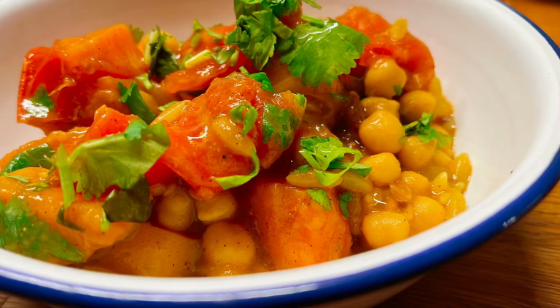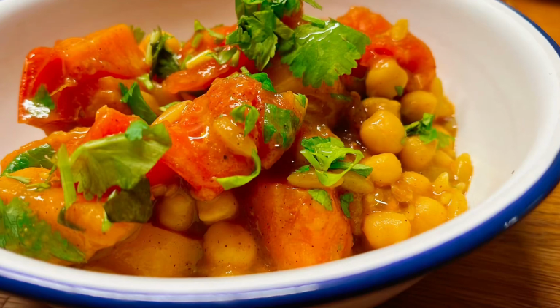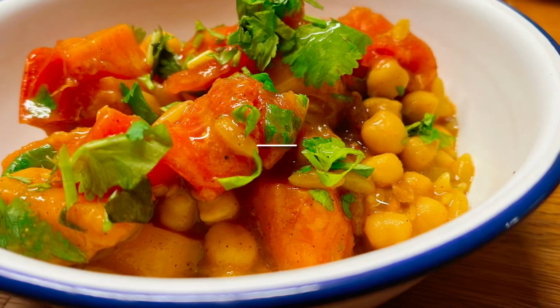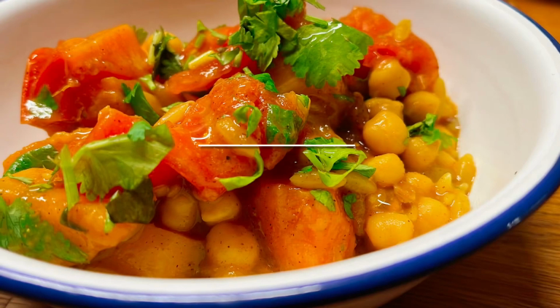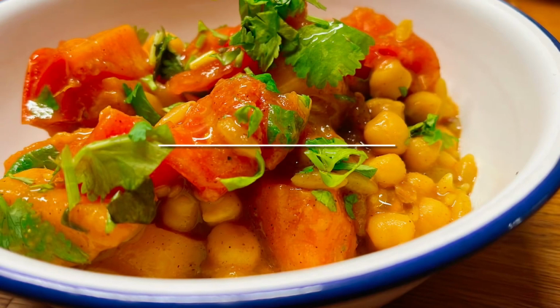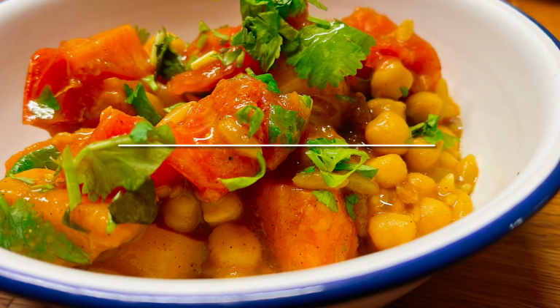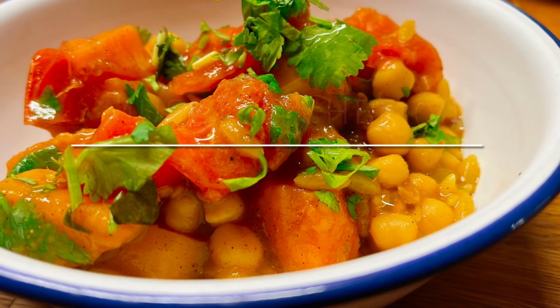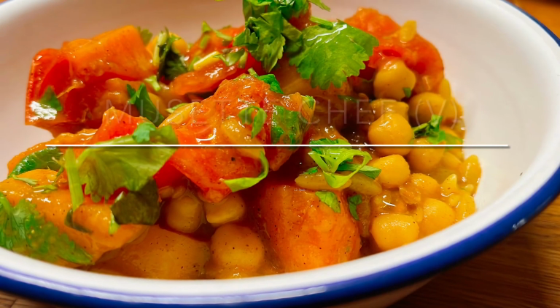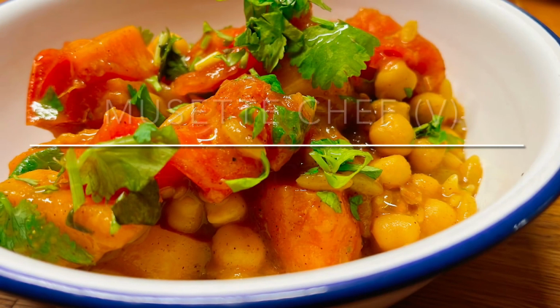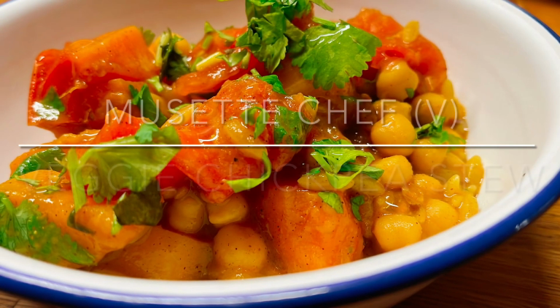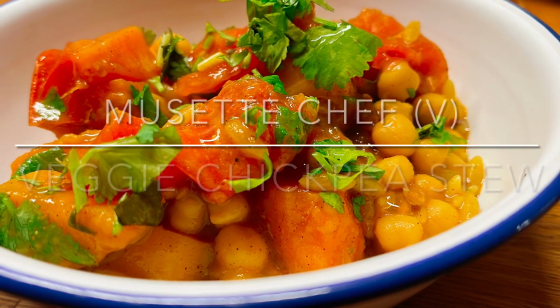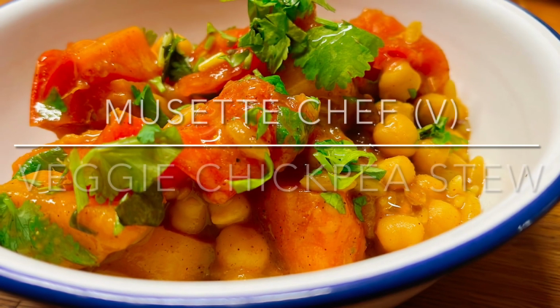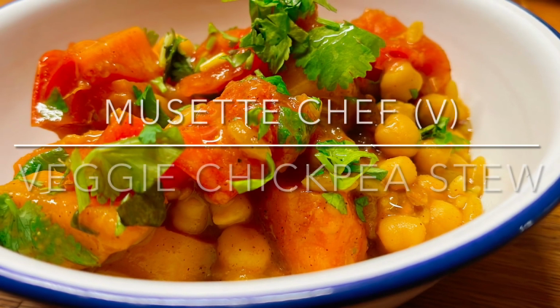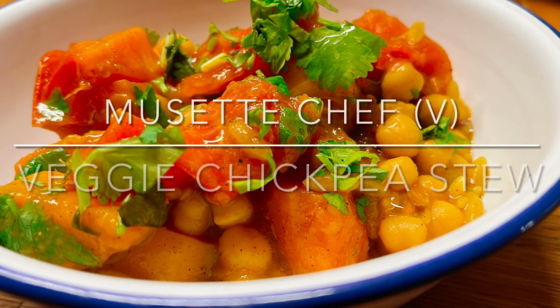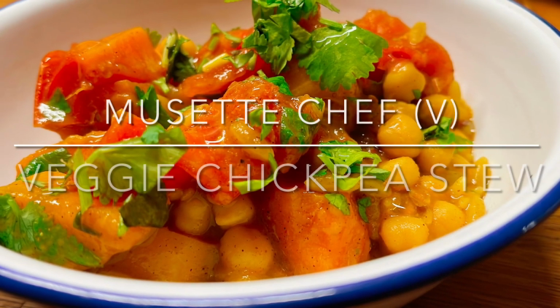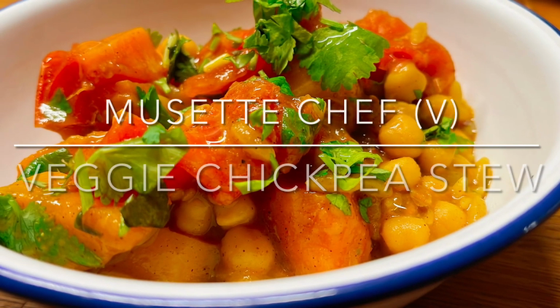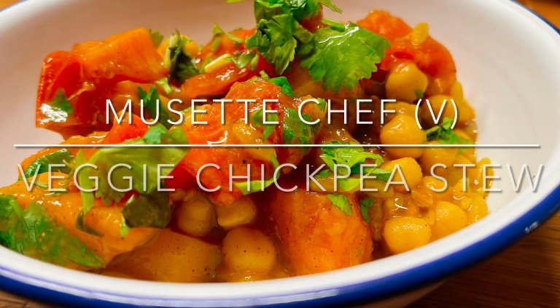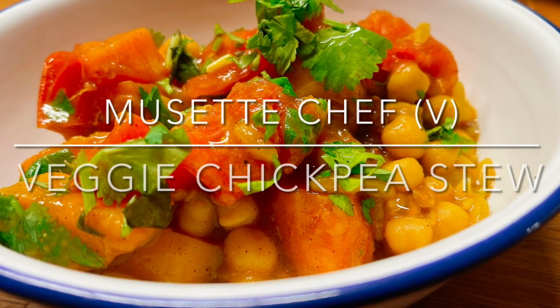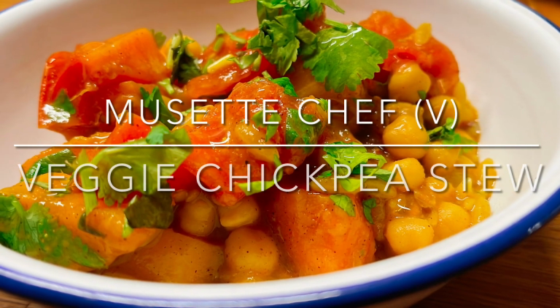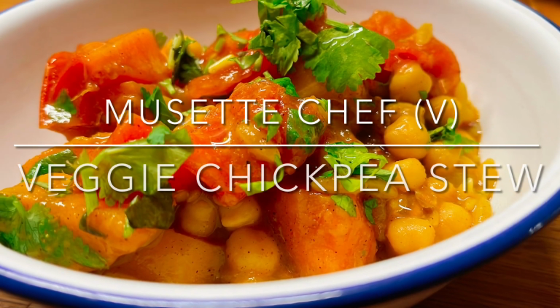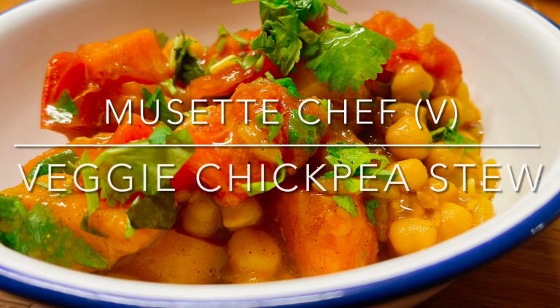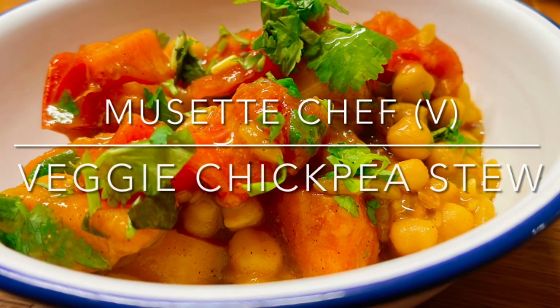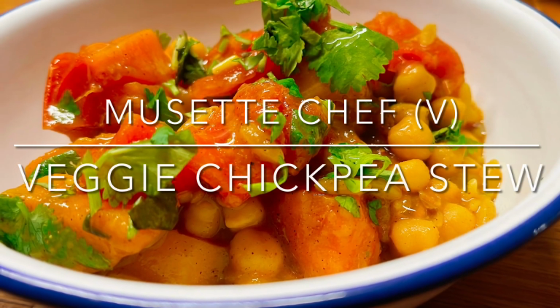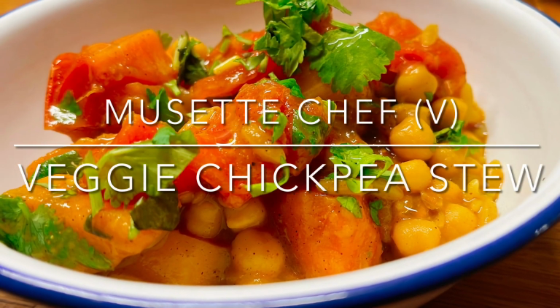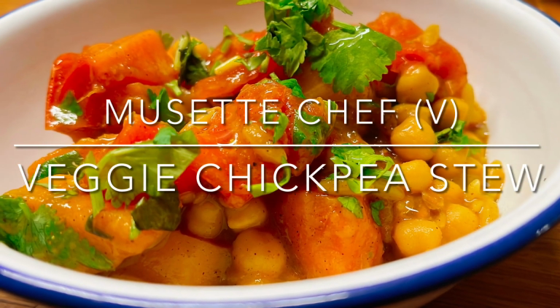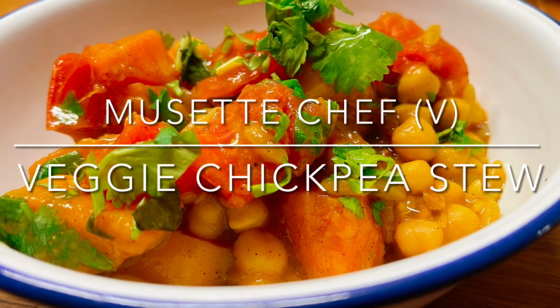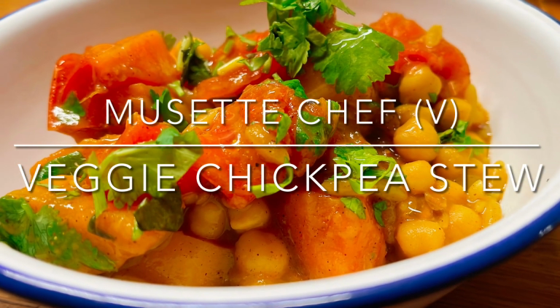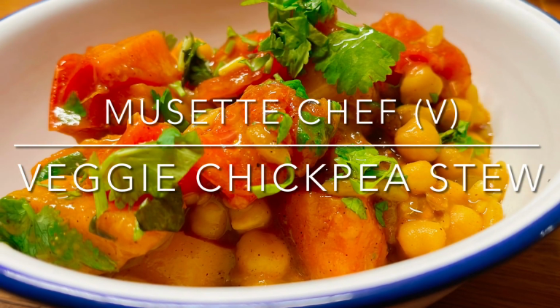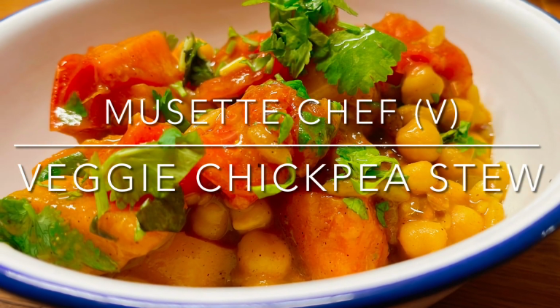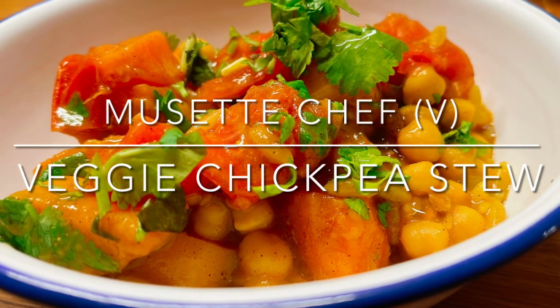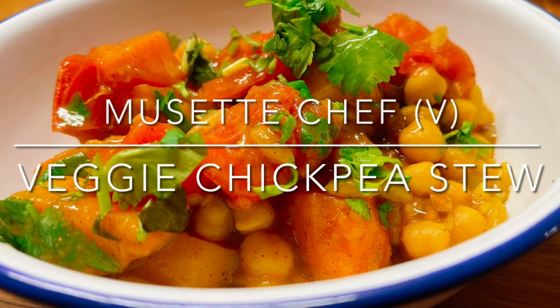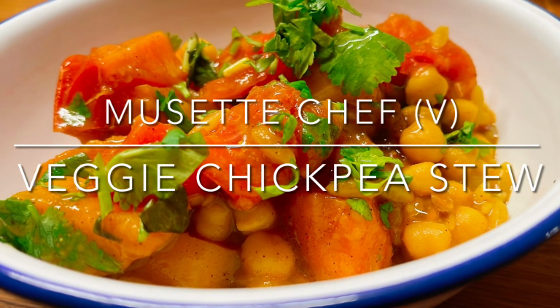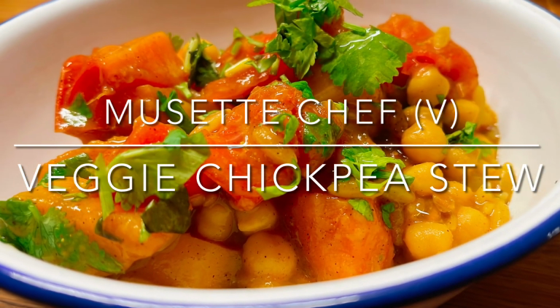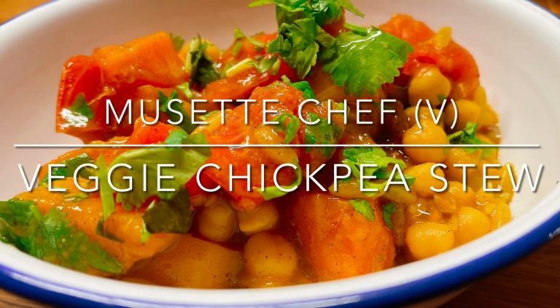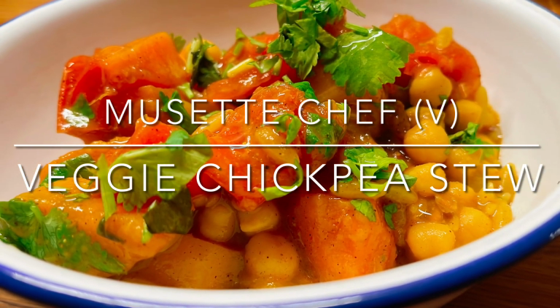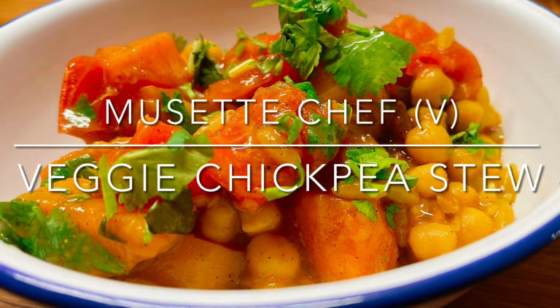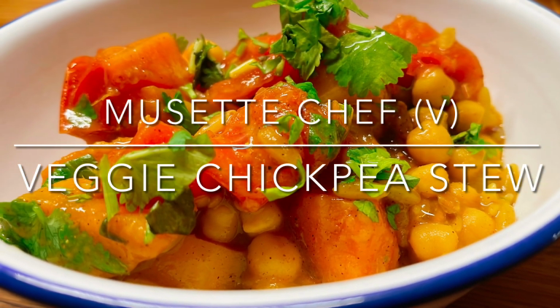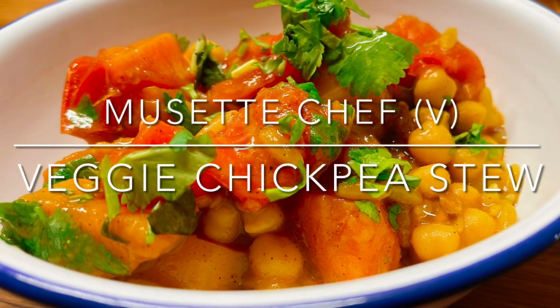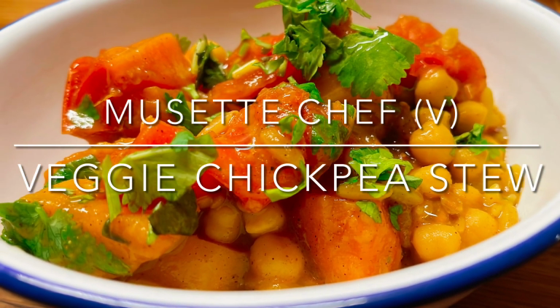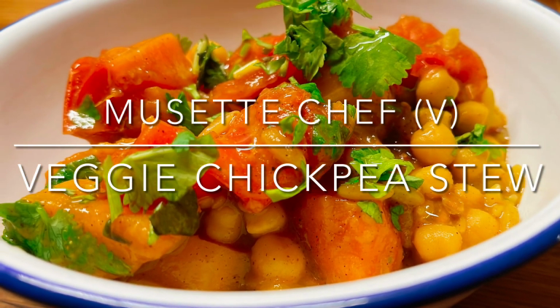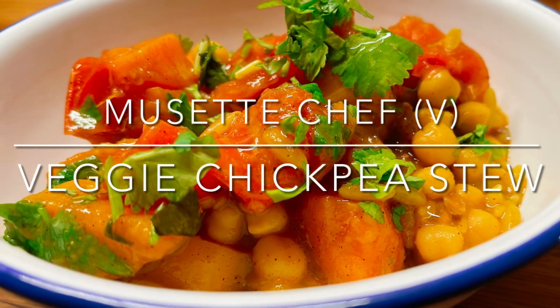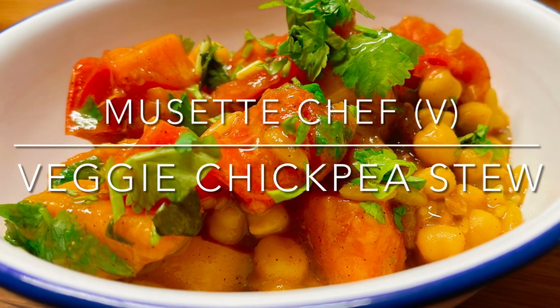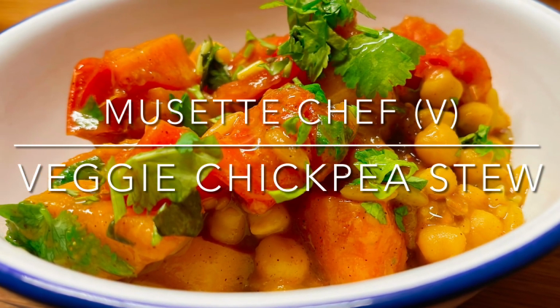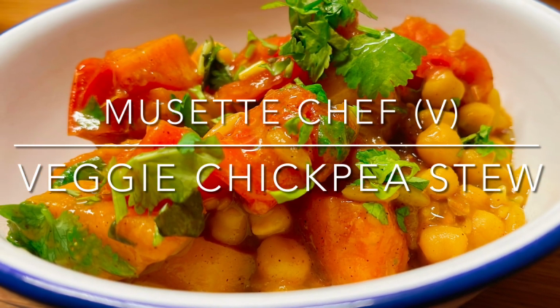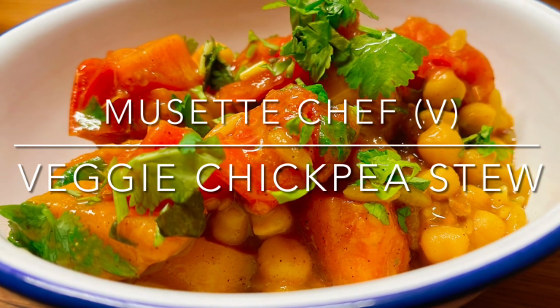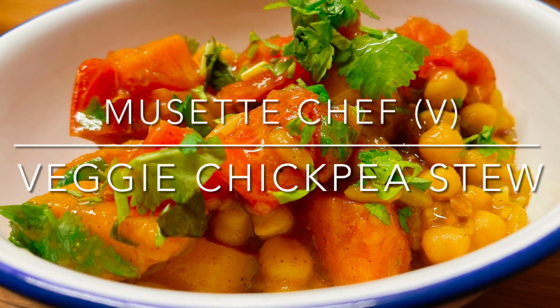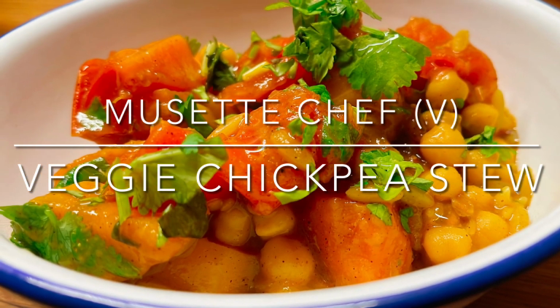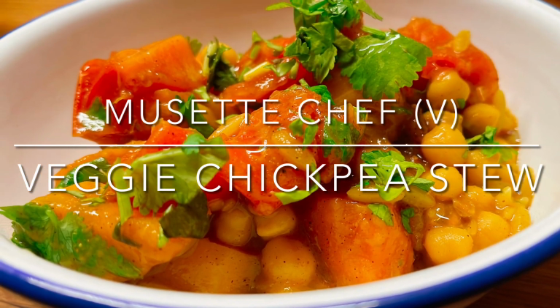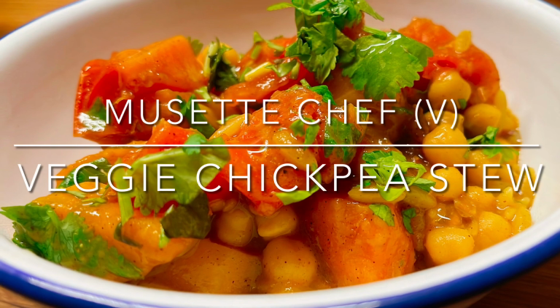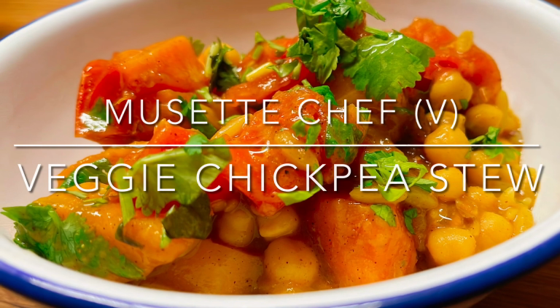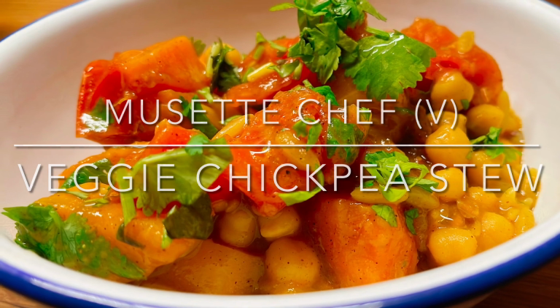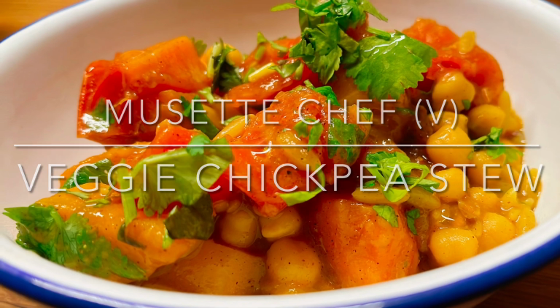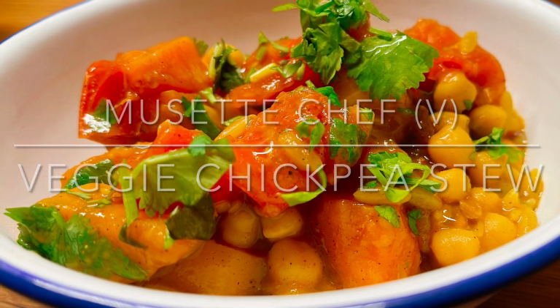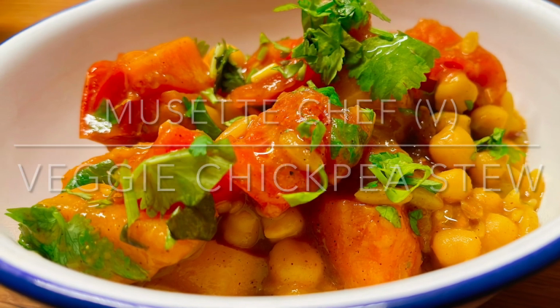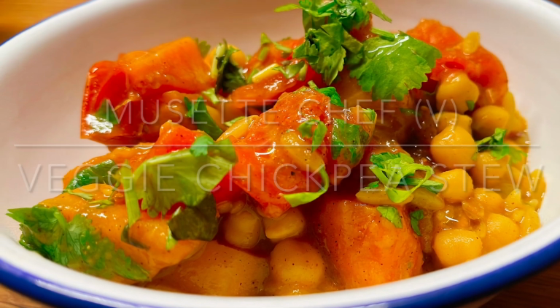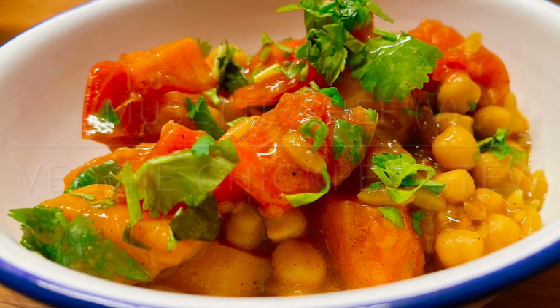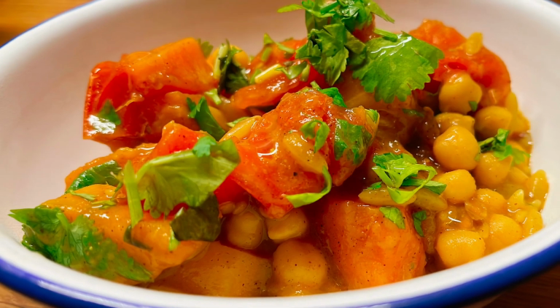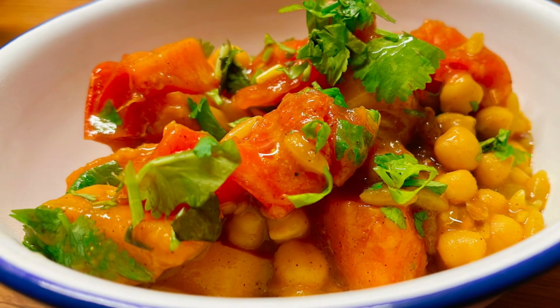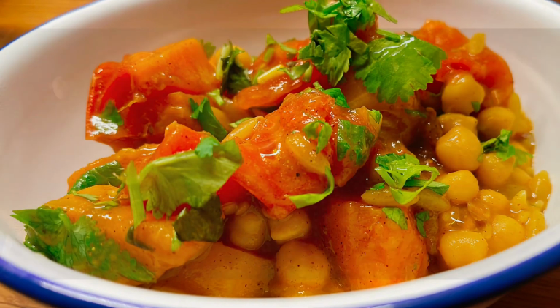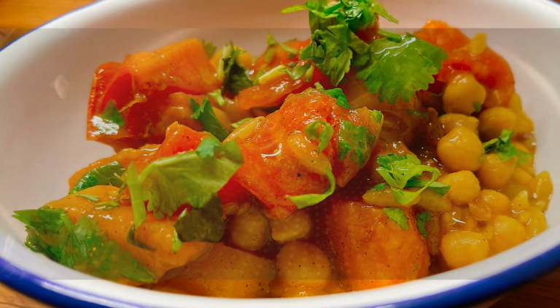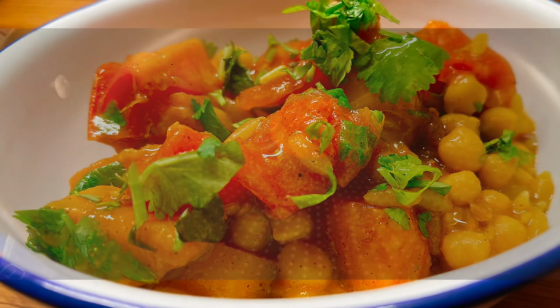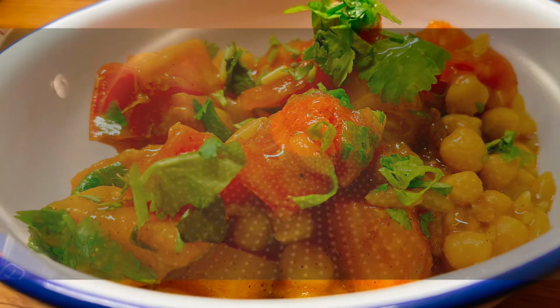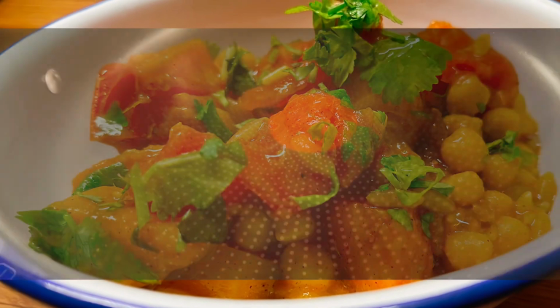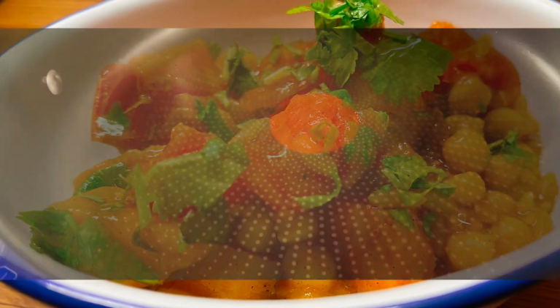This veggie chickpea stew is full of flavour and is done in one pot. It's absolutely delicious — you must give it a try.